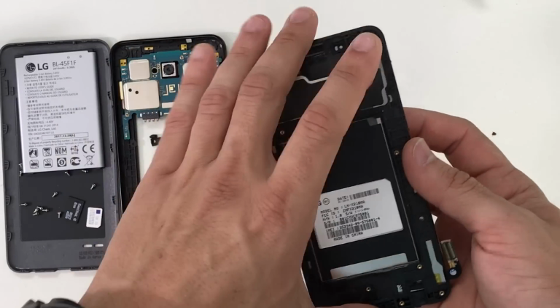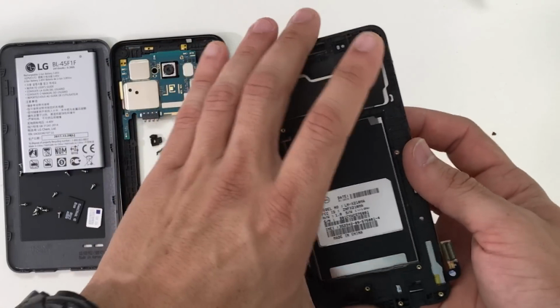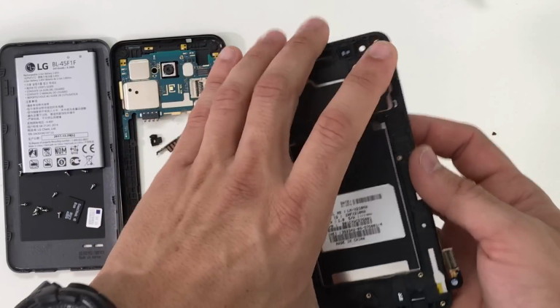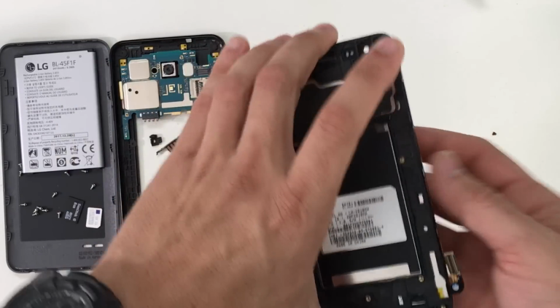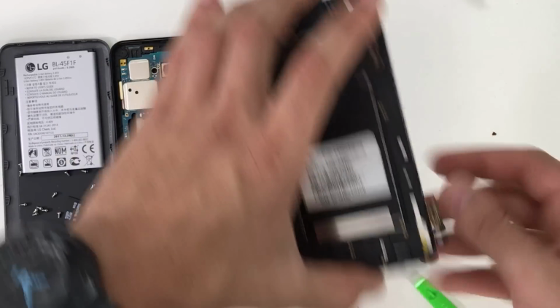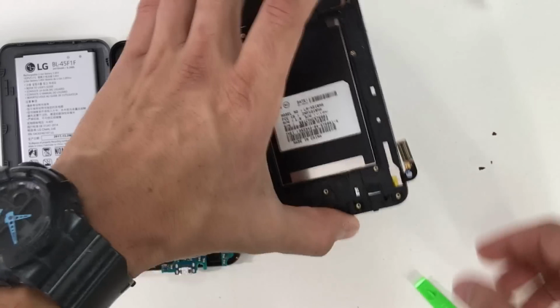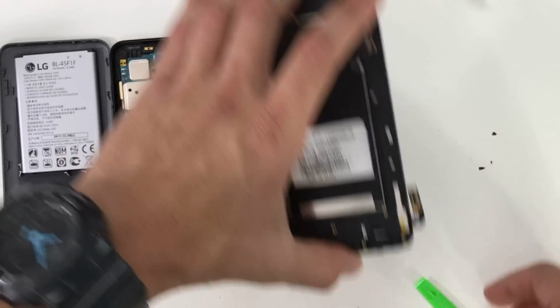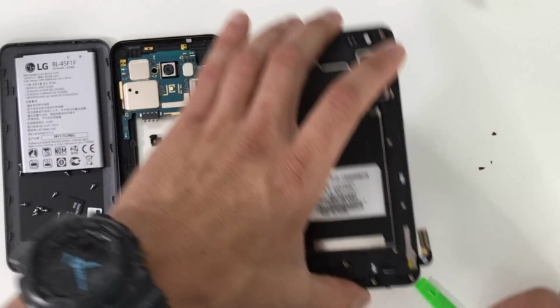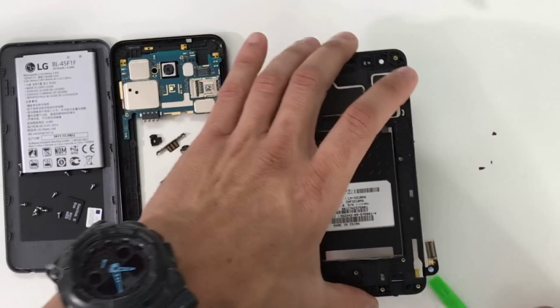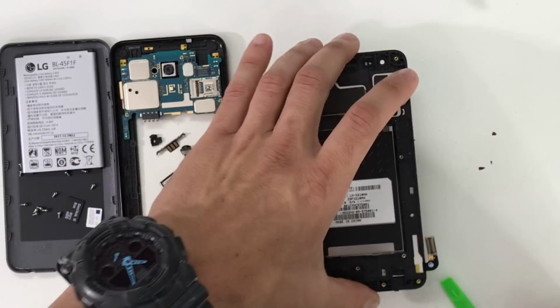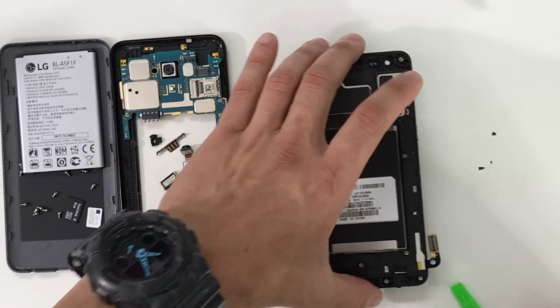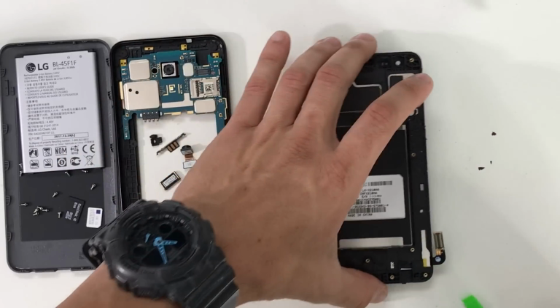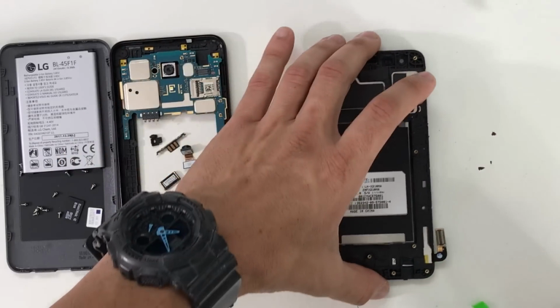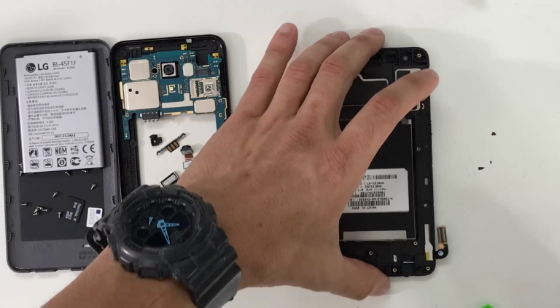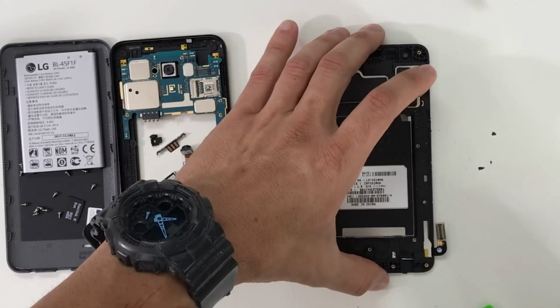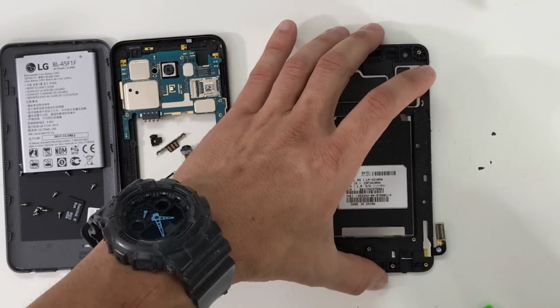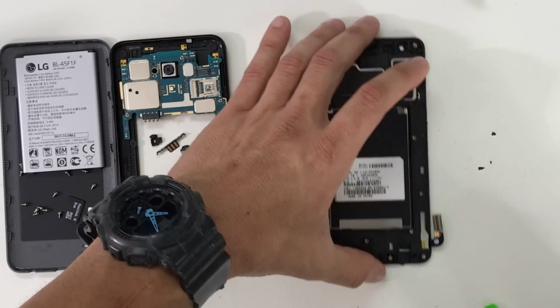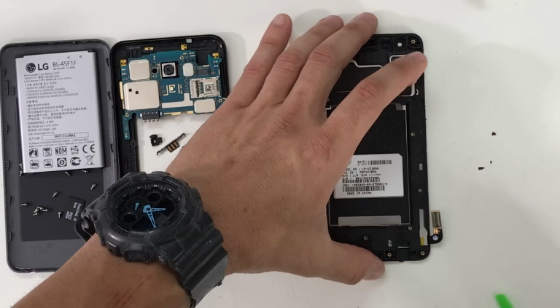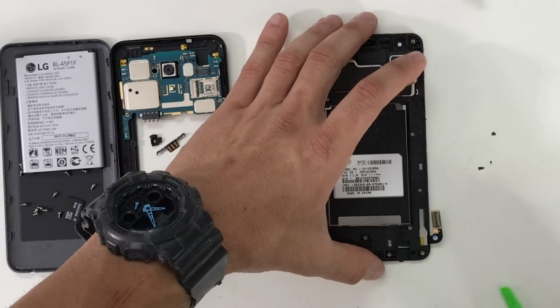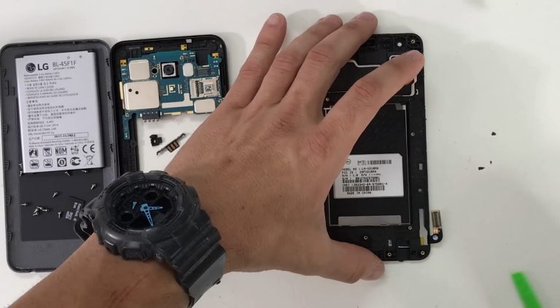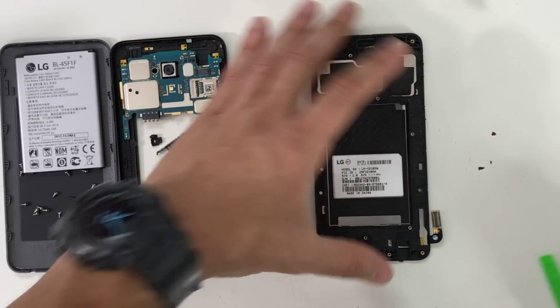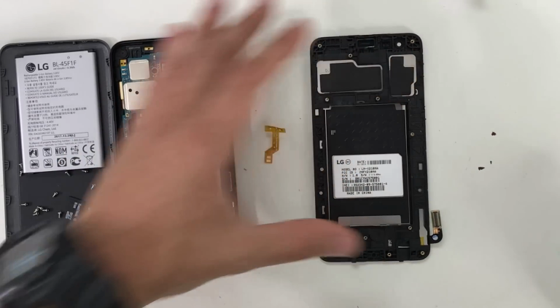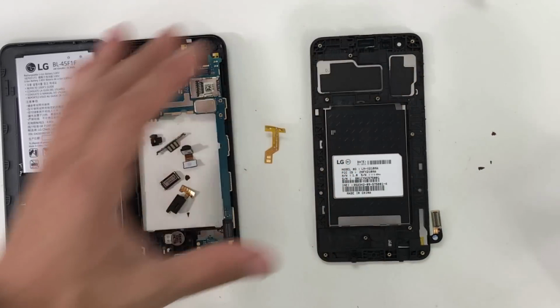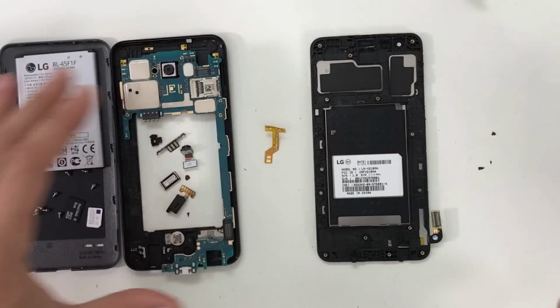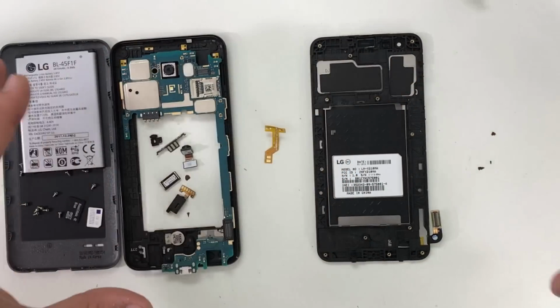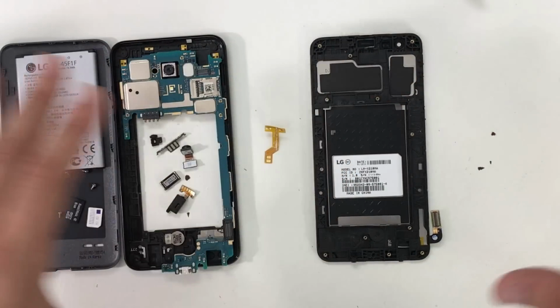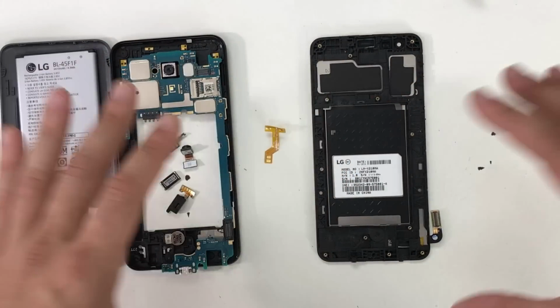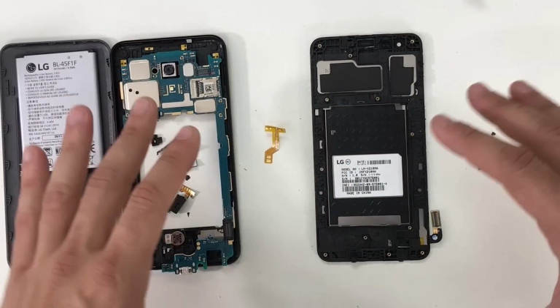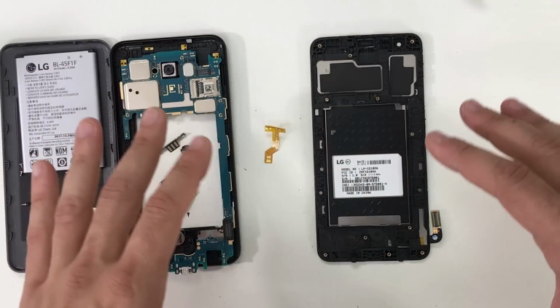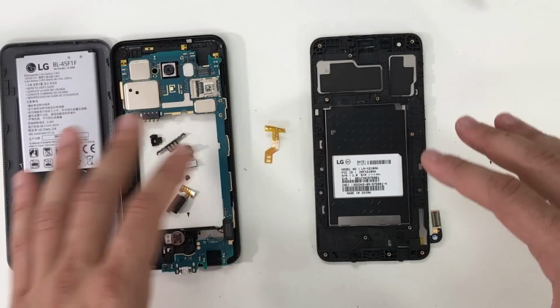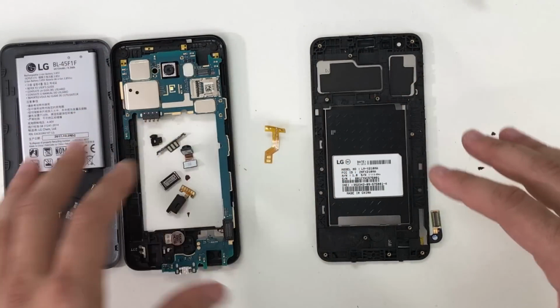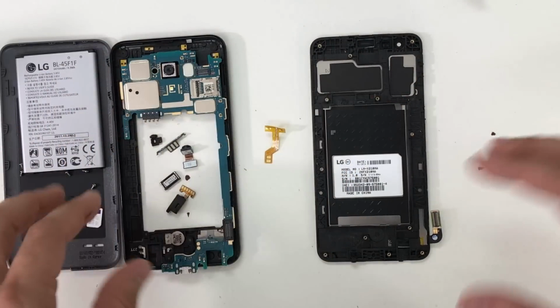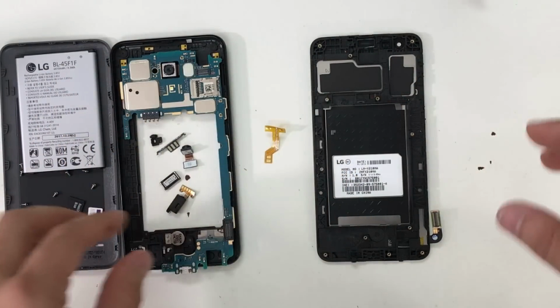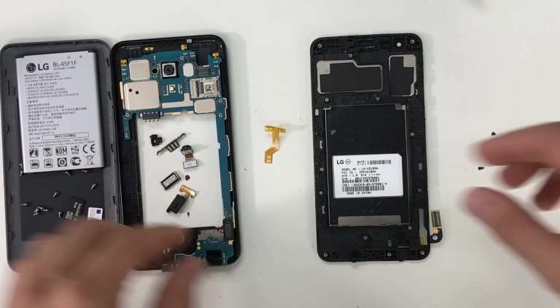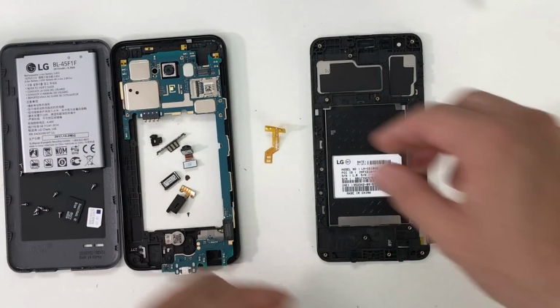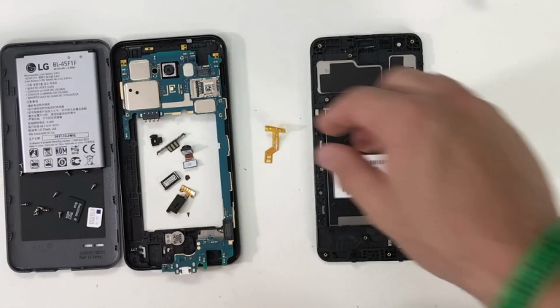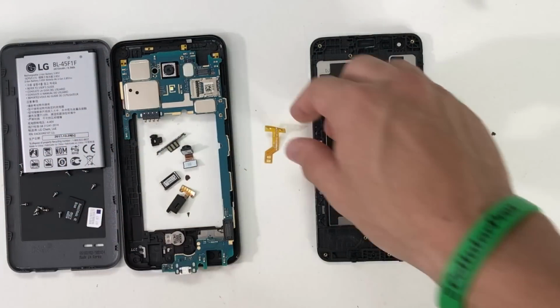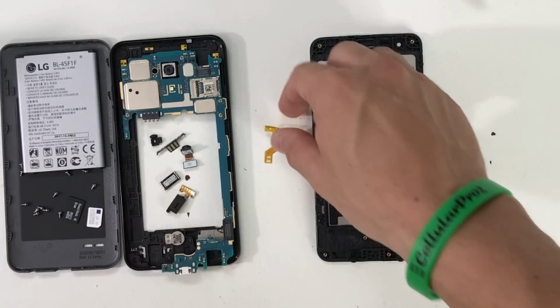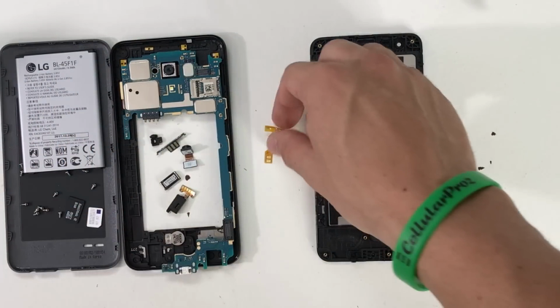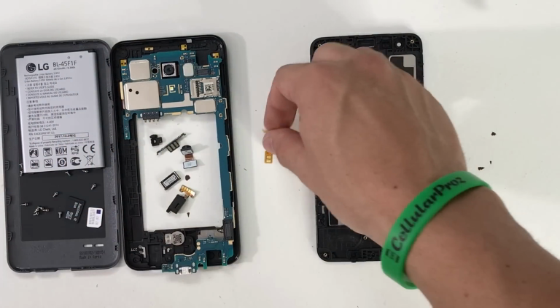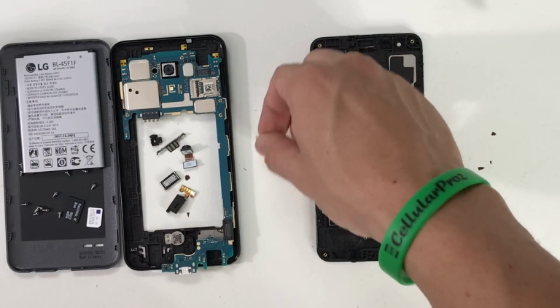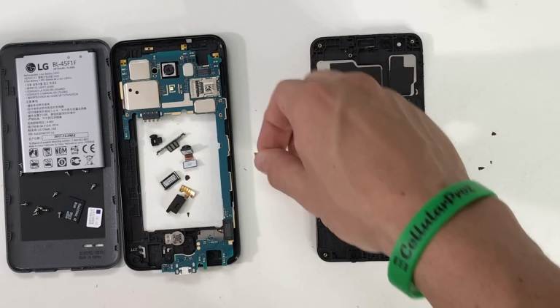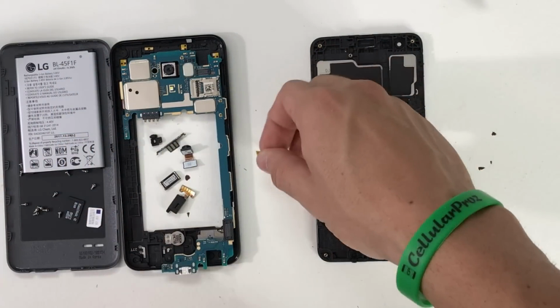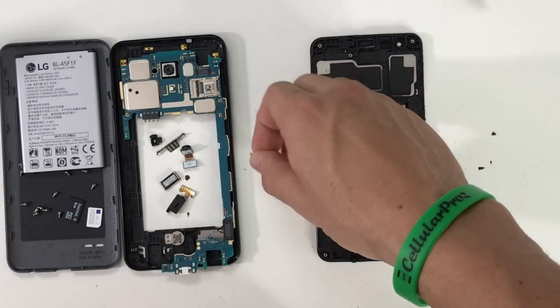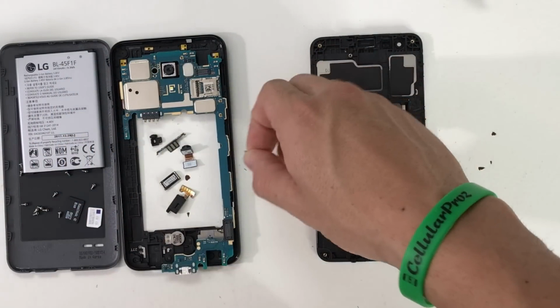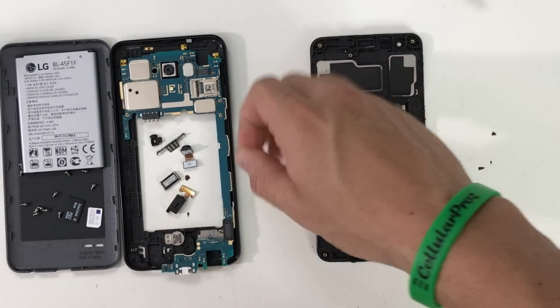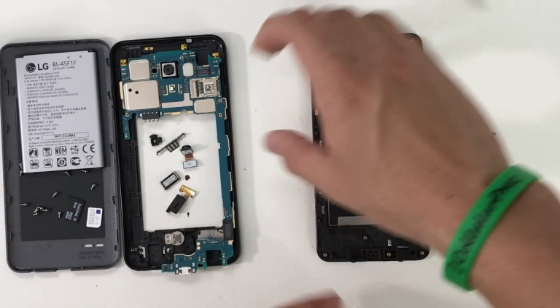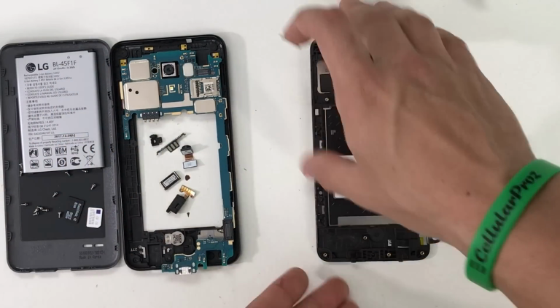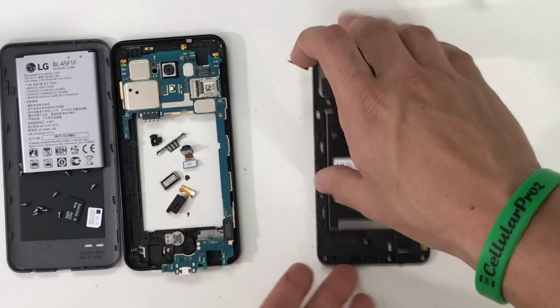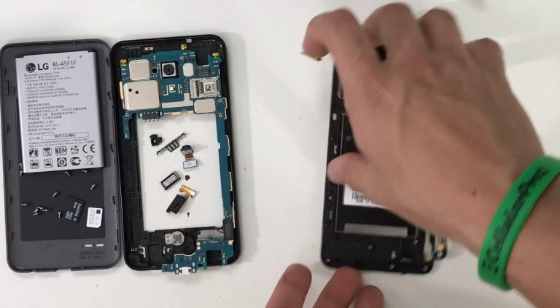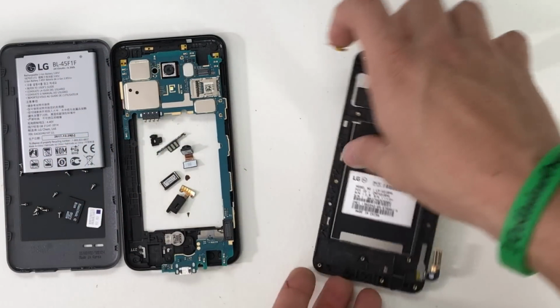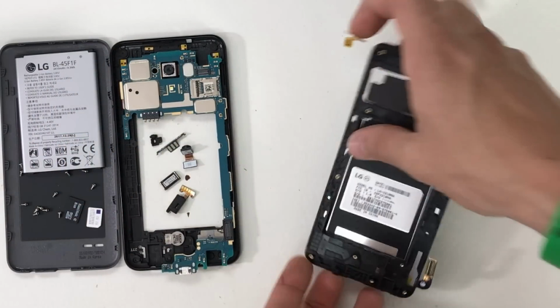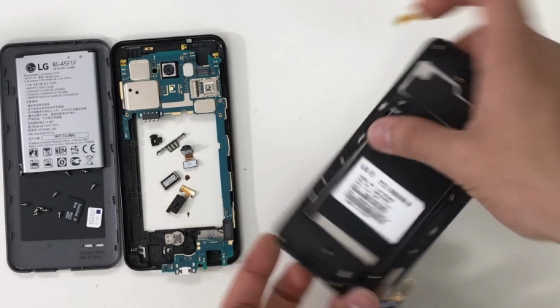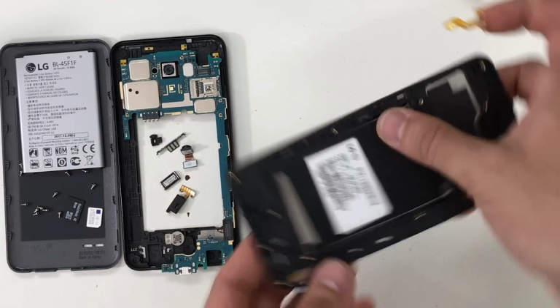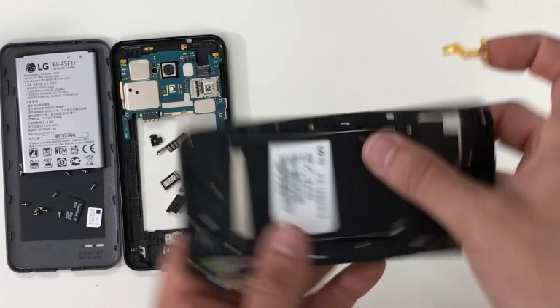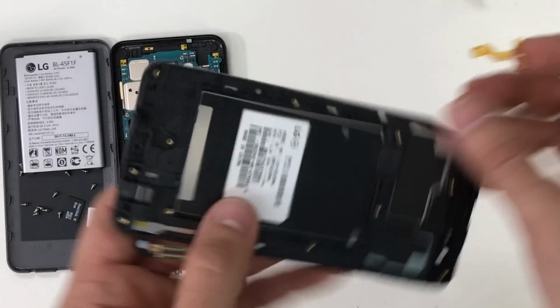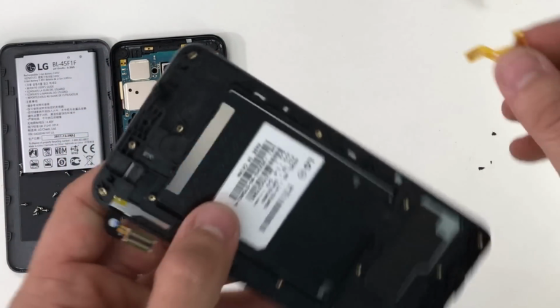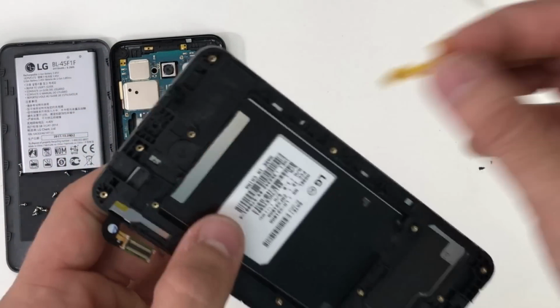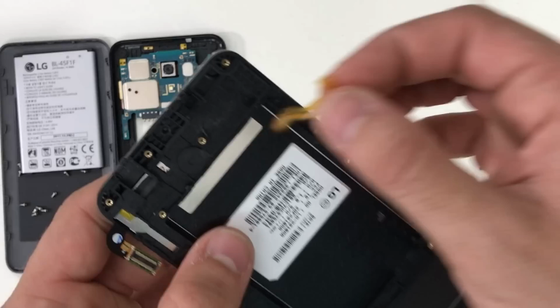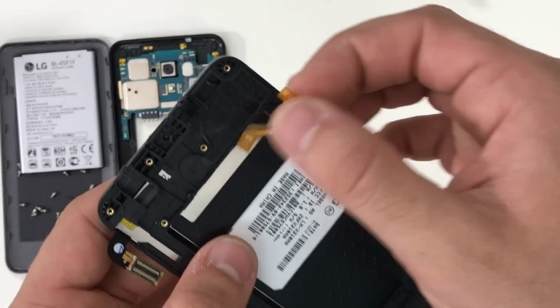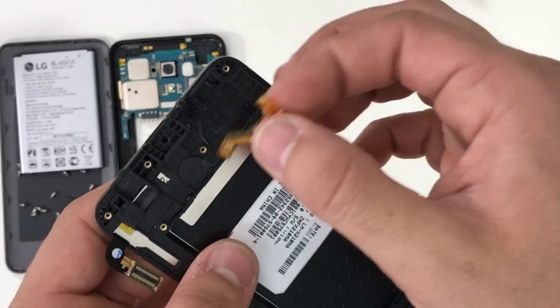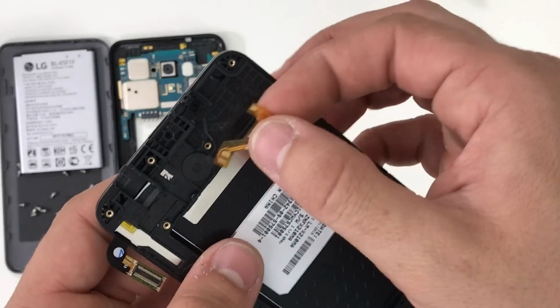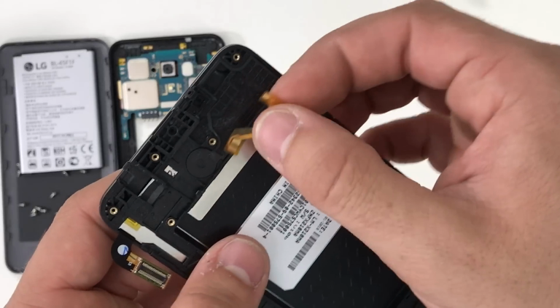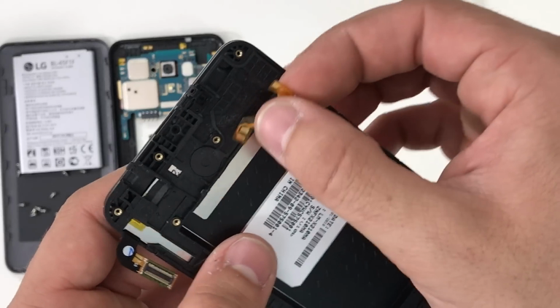Once you have your screen assembly ready to go, all we're going to have to do is put everything back together in reverse order.